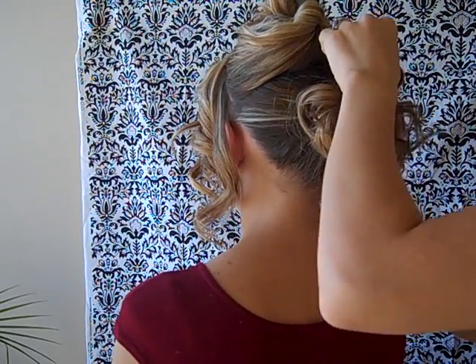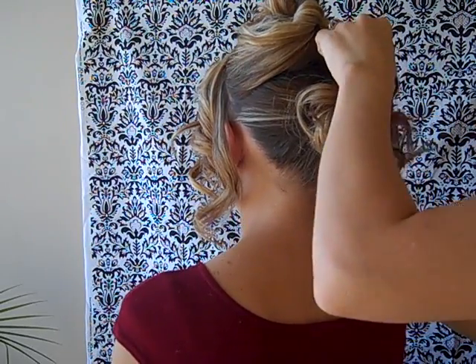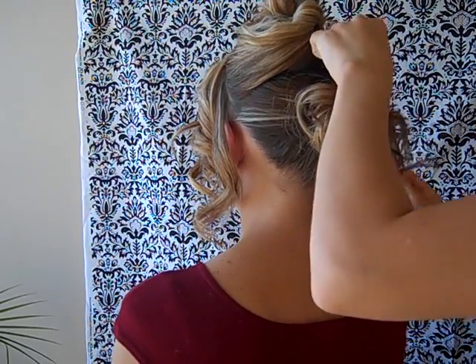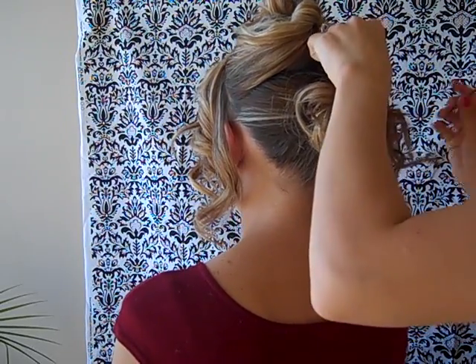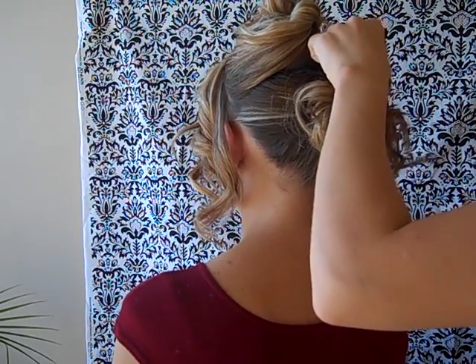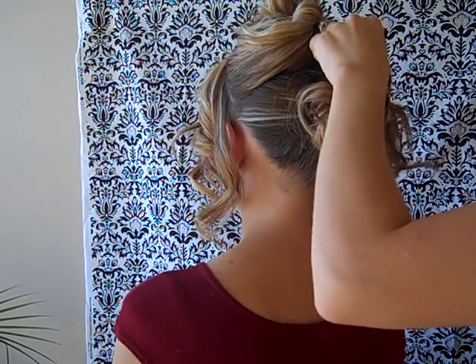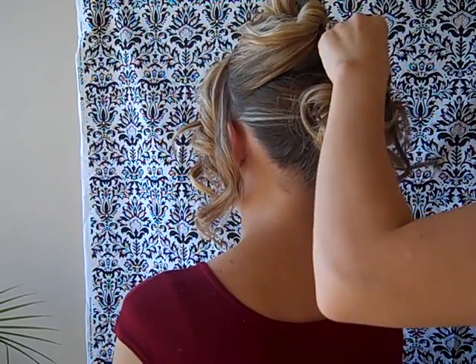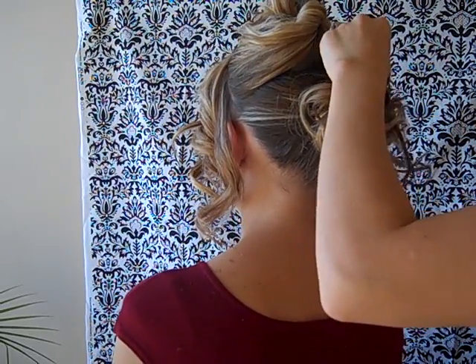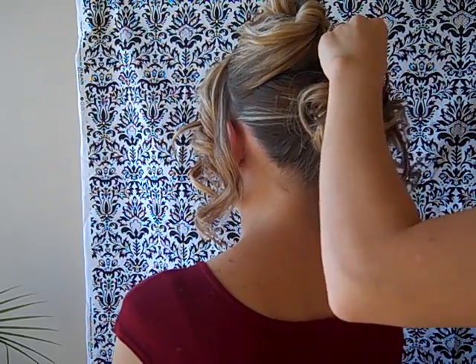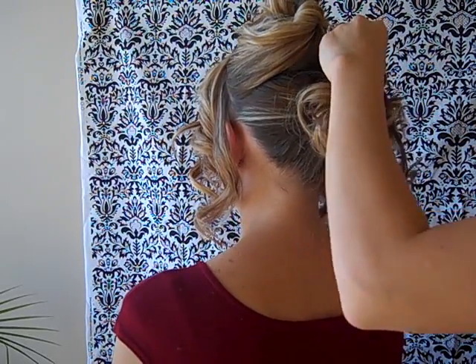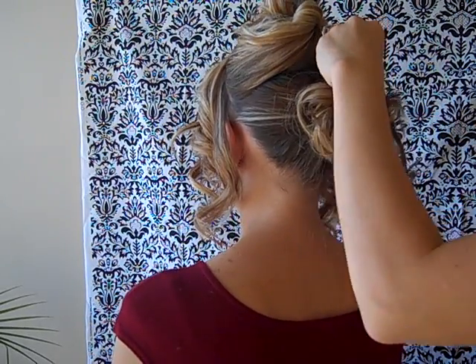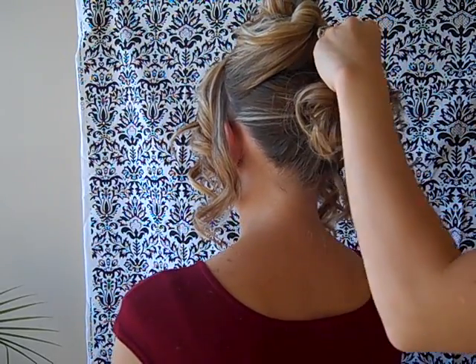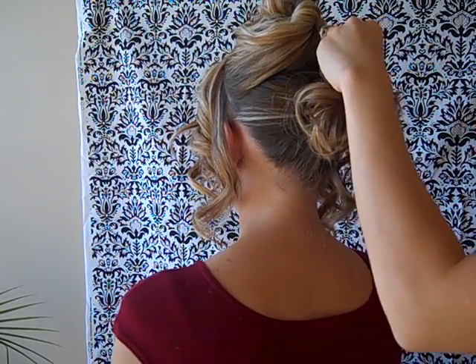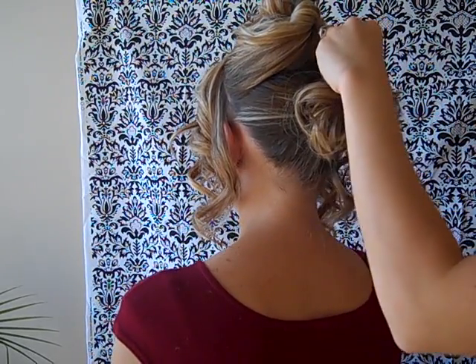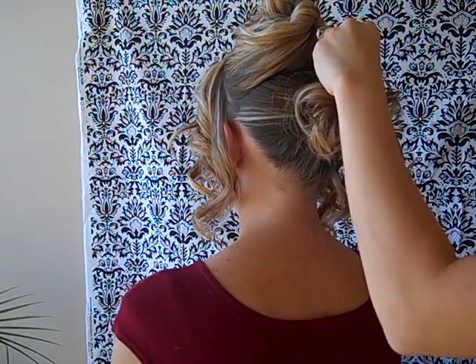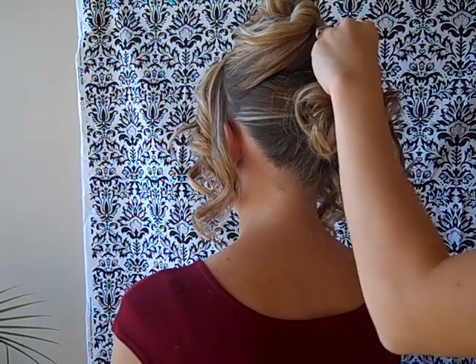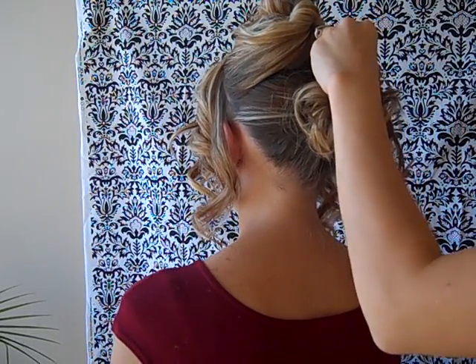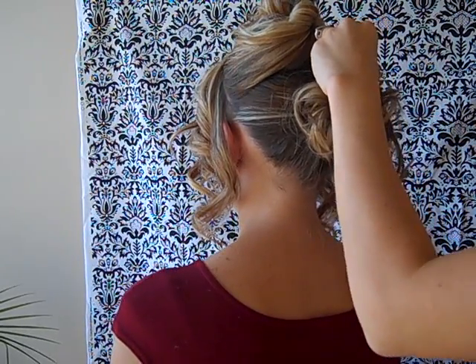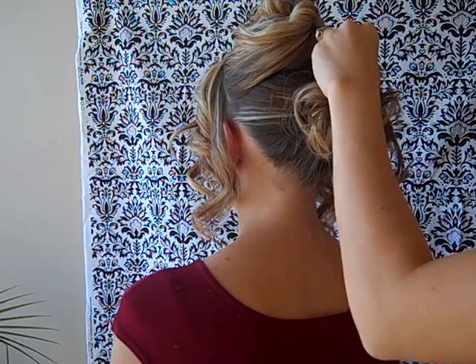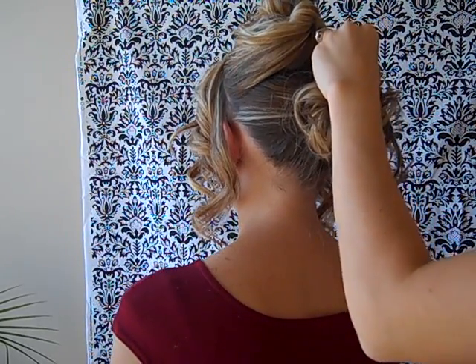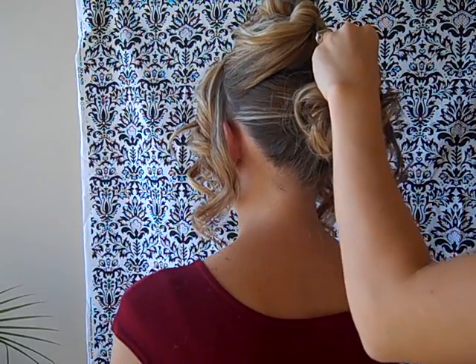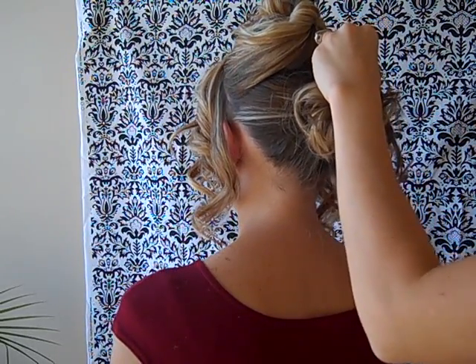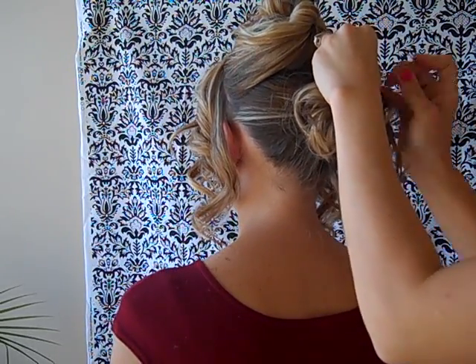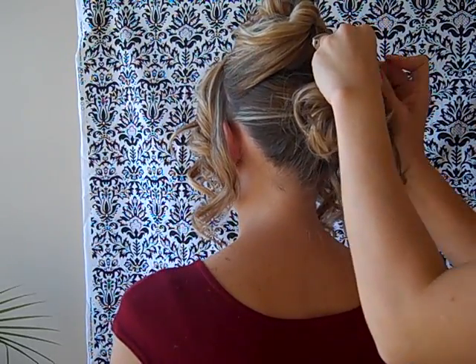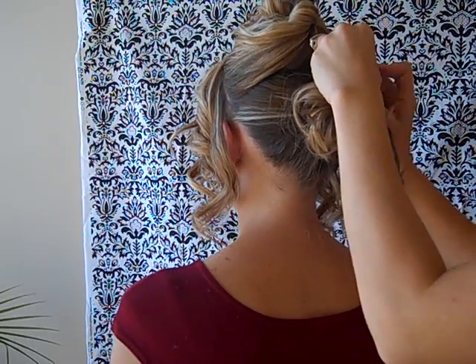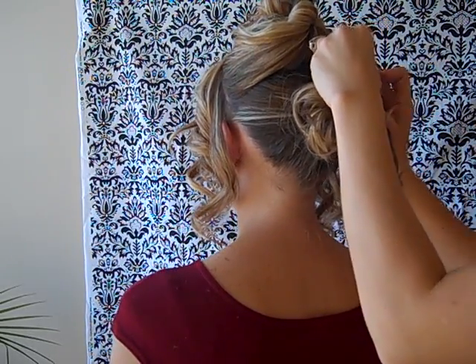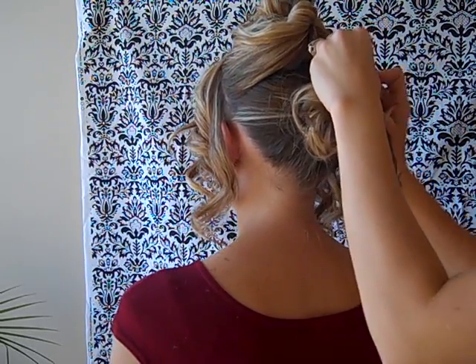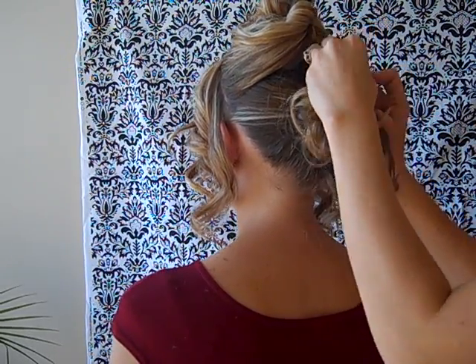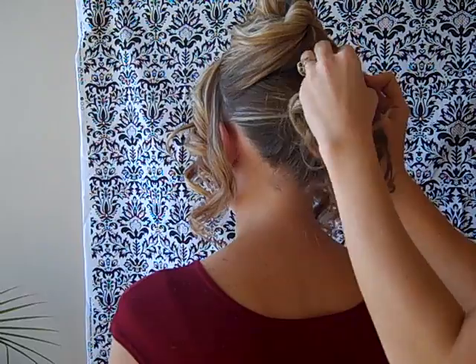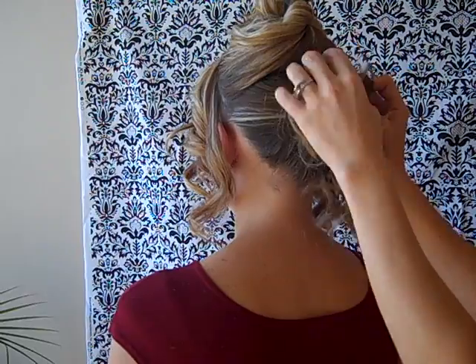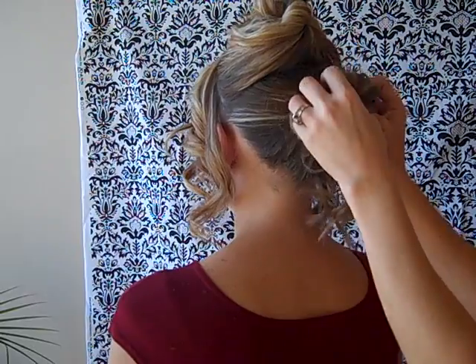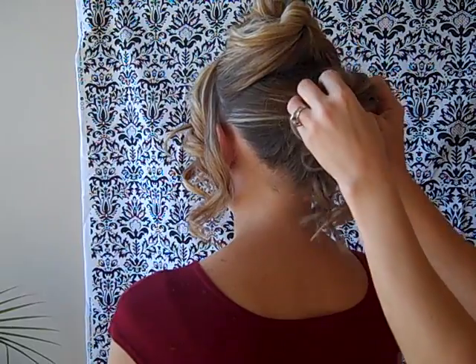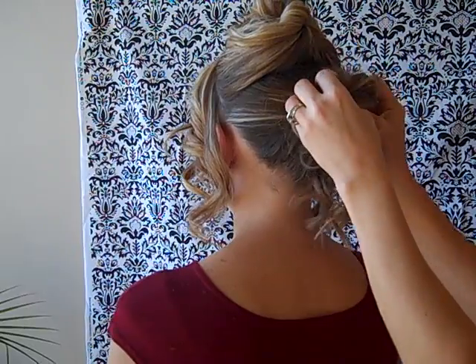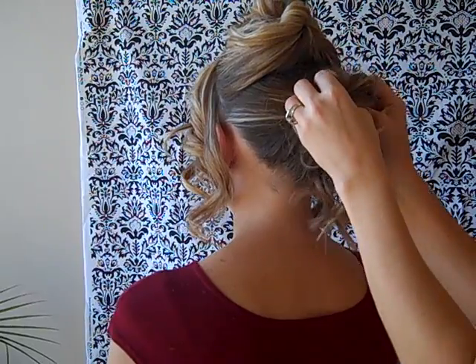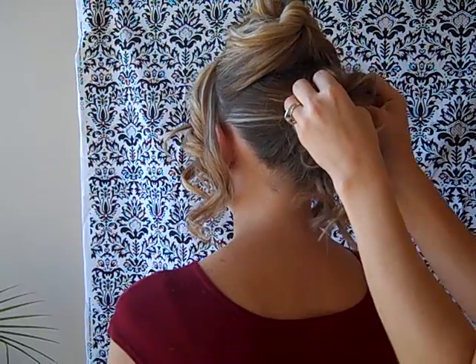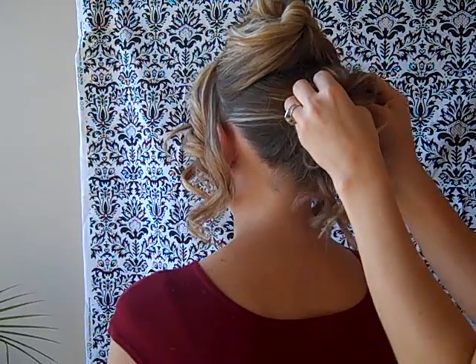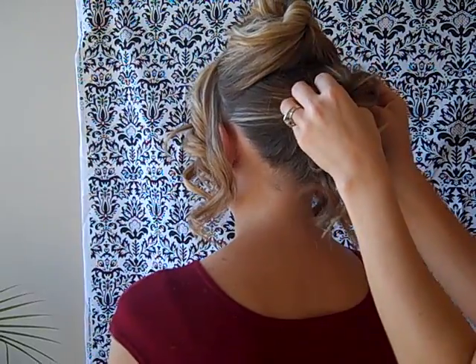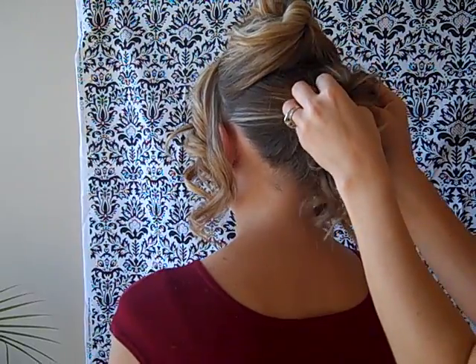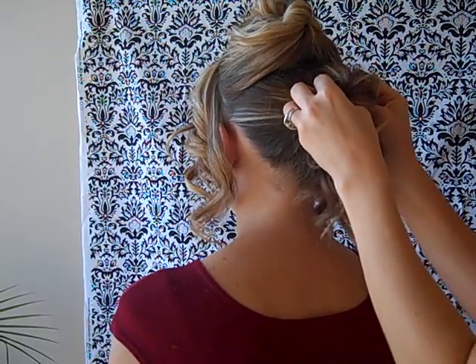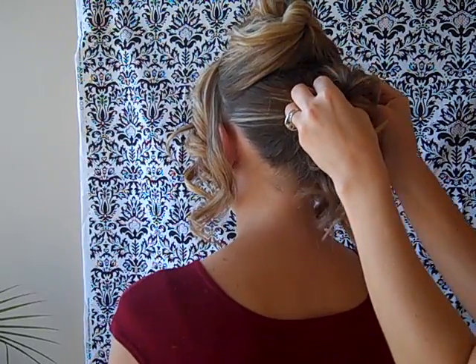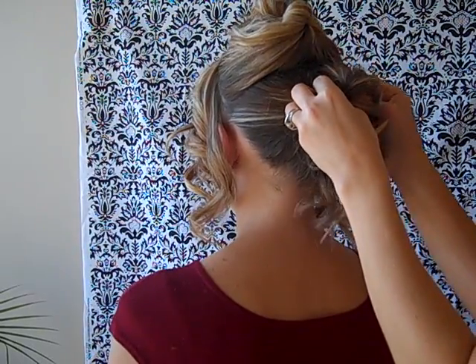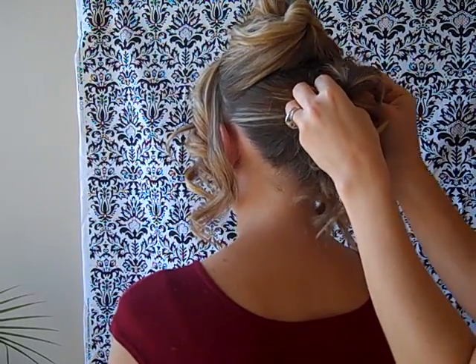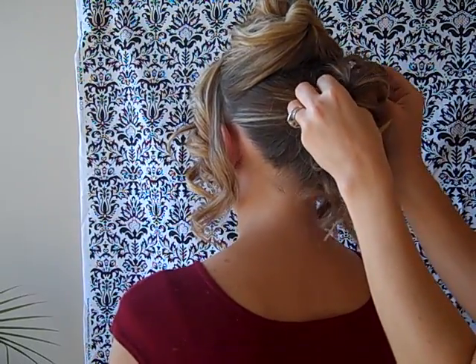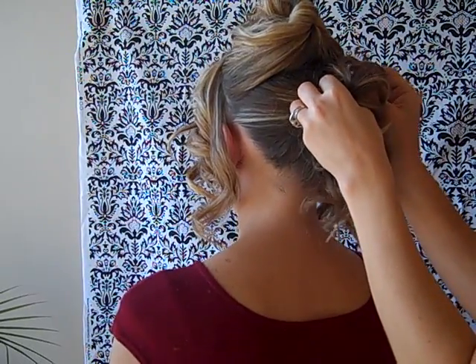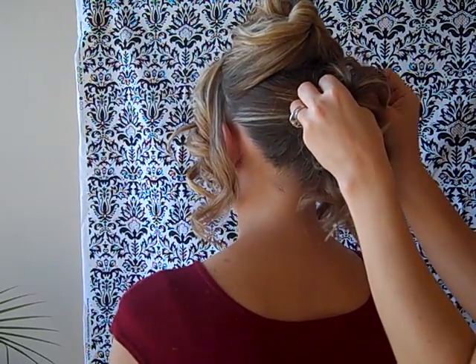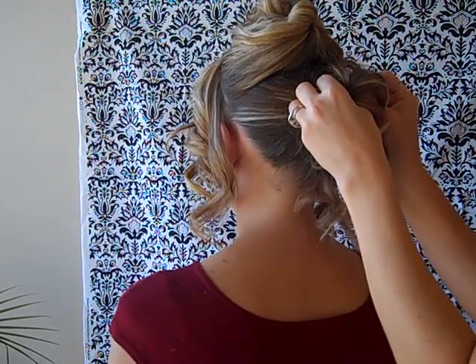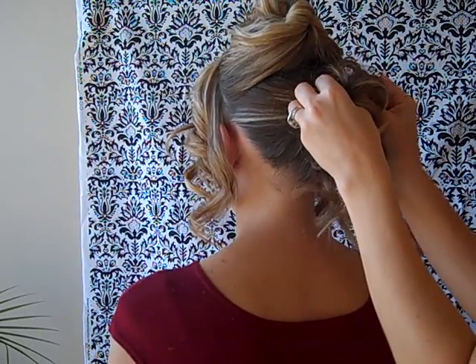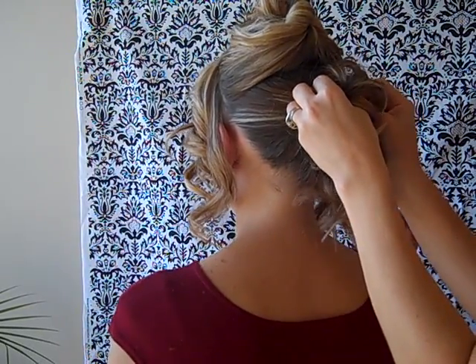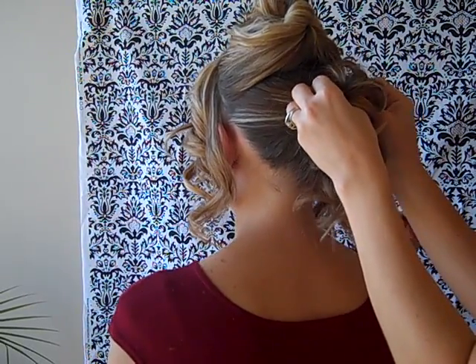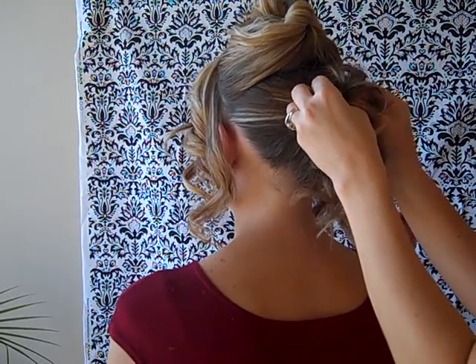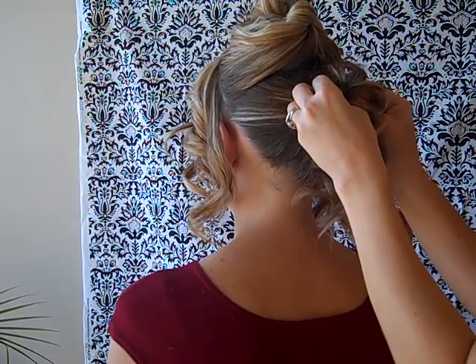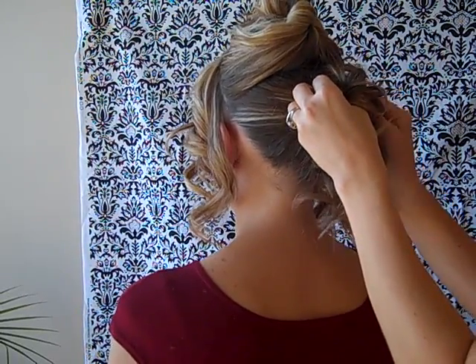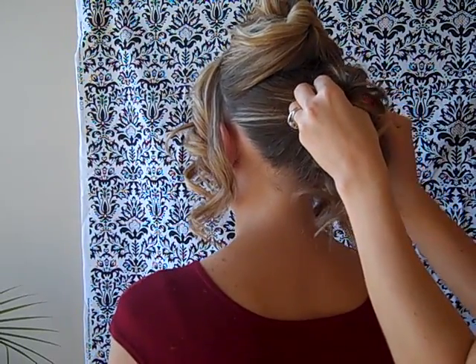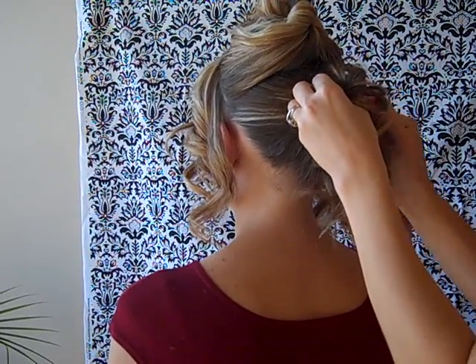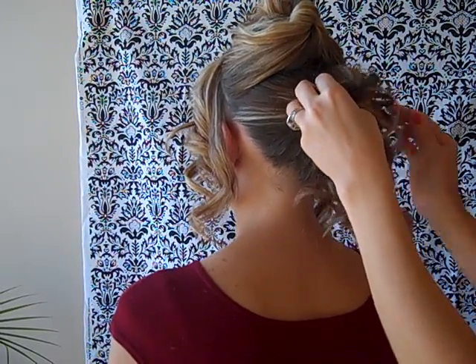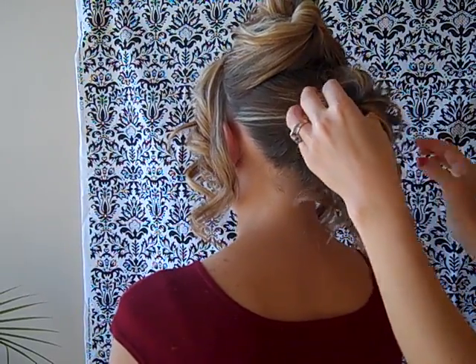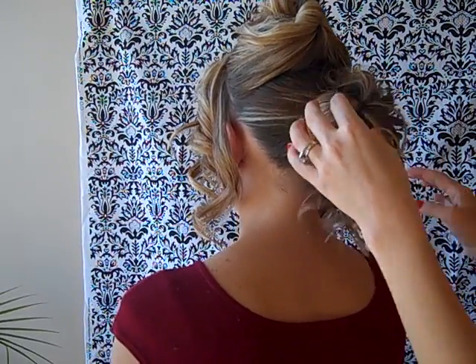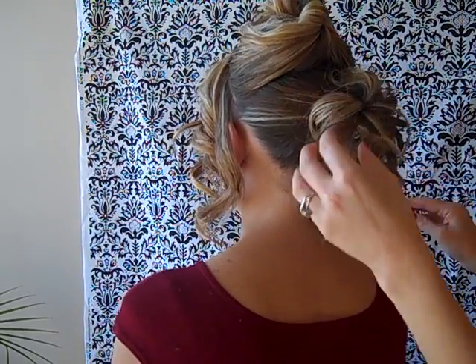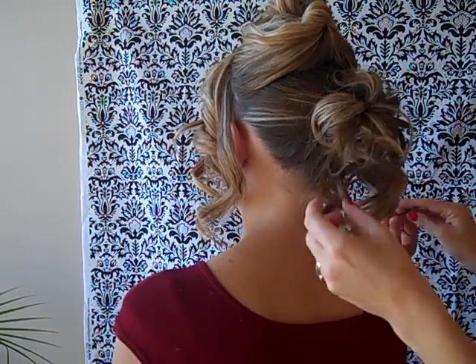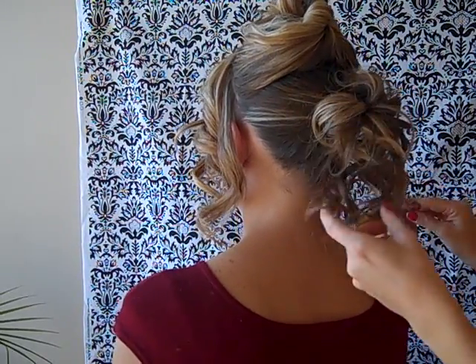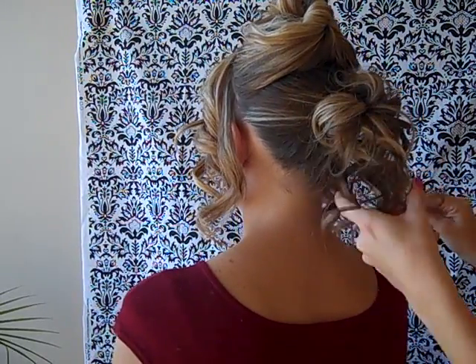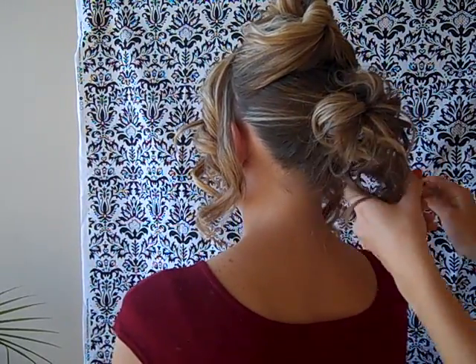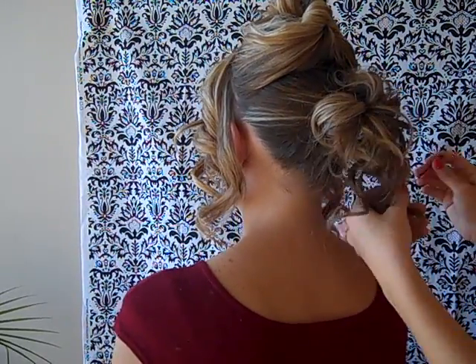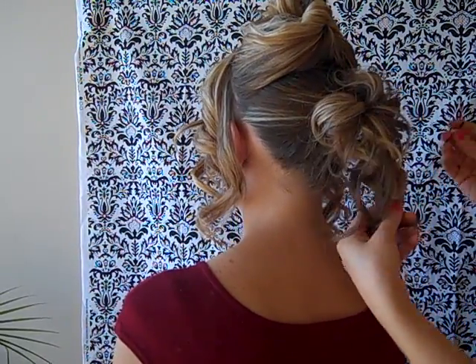Using bobby pins, secure the loose curls into random places on the back of the head.